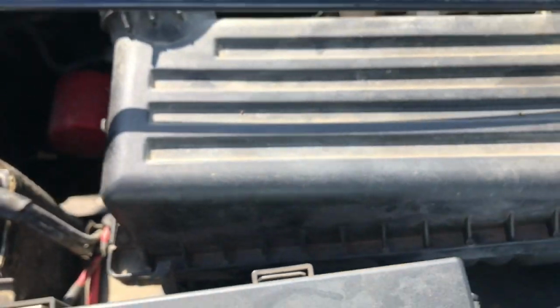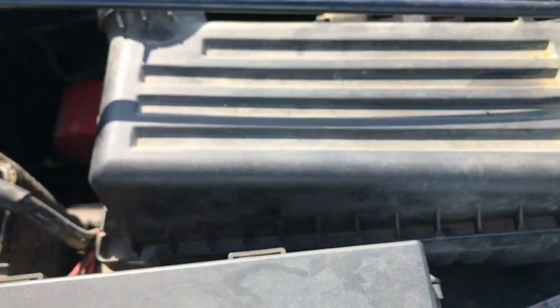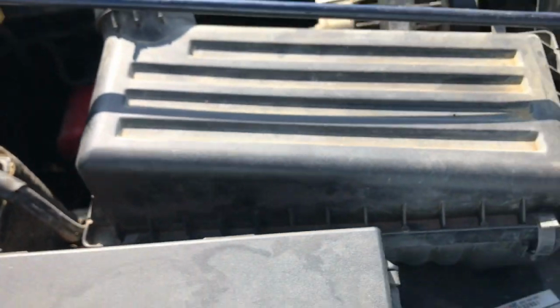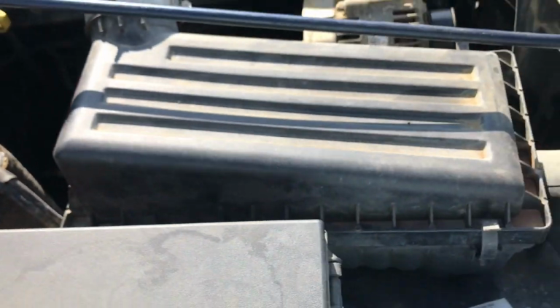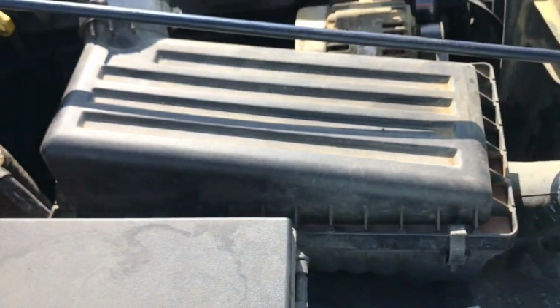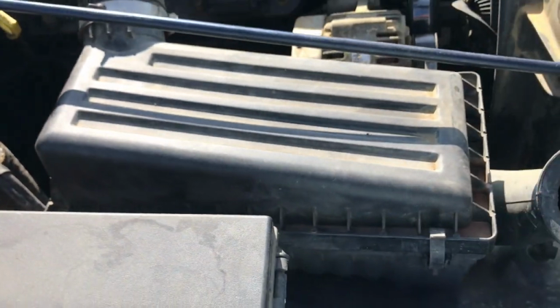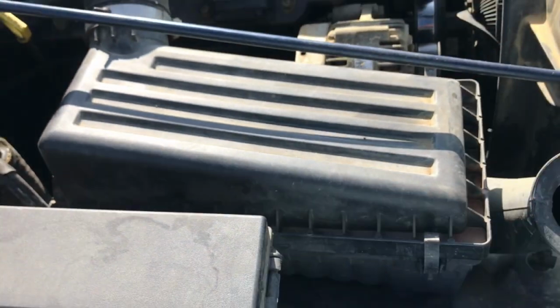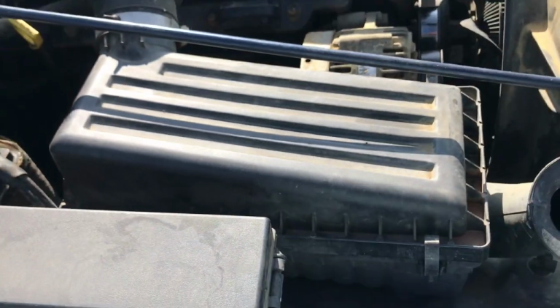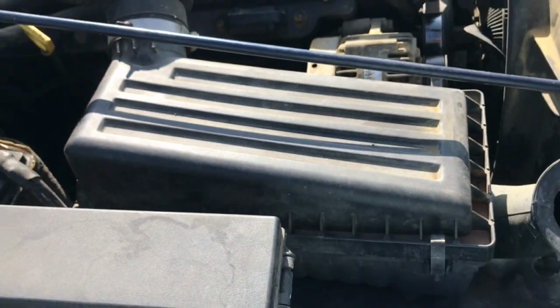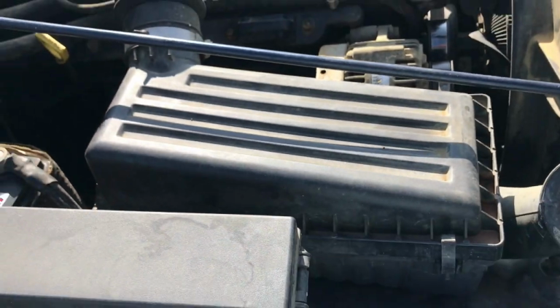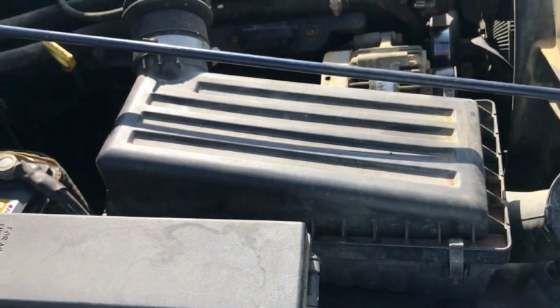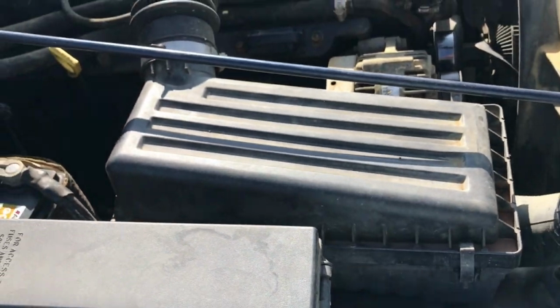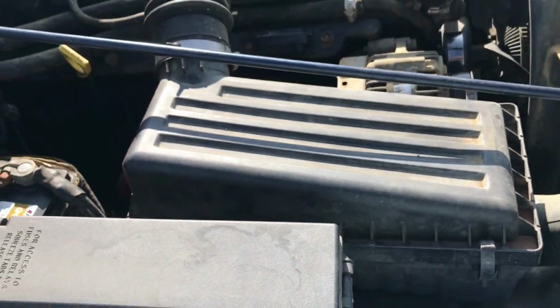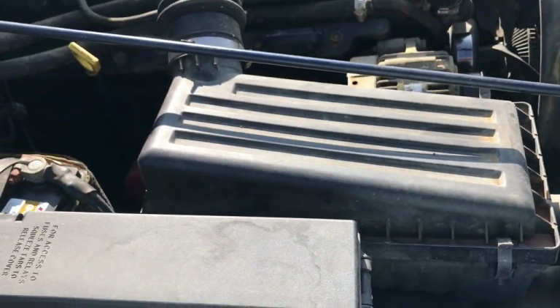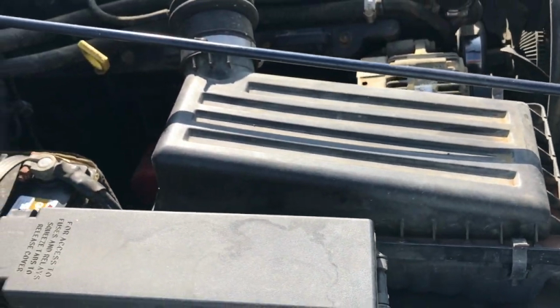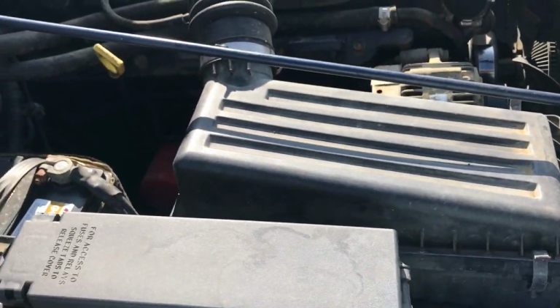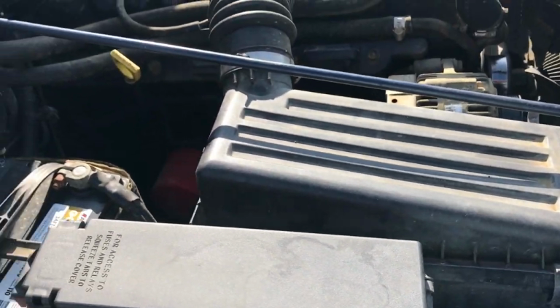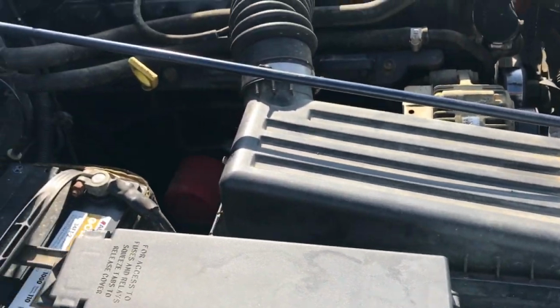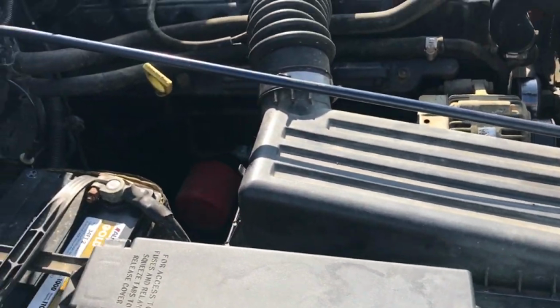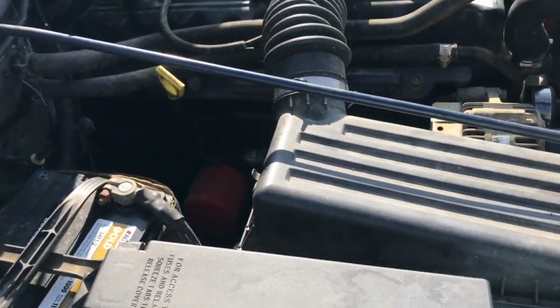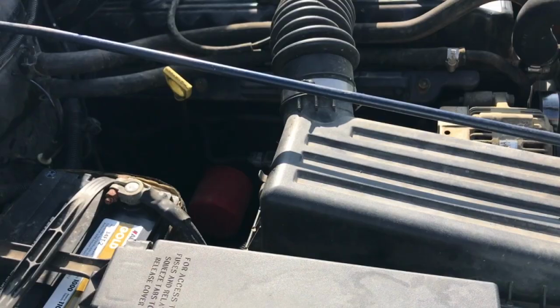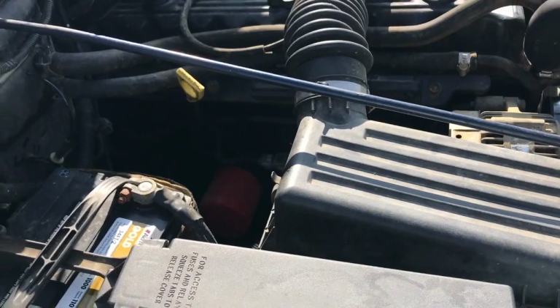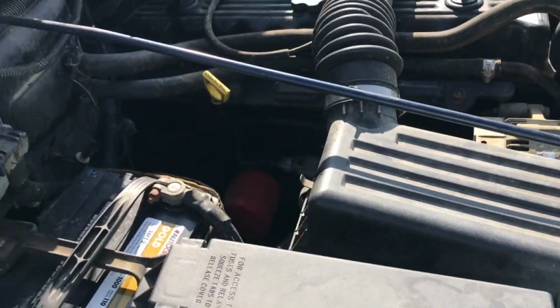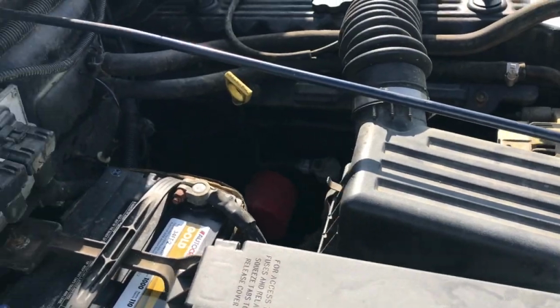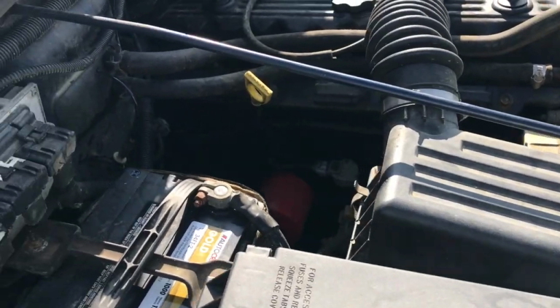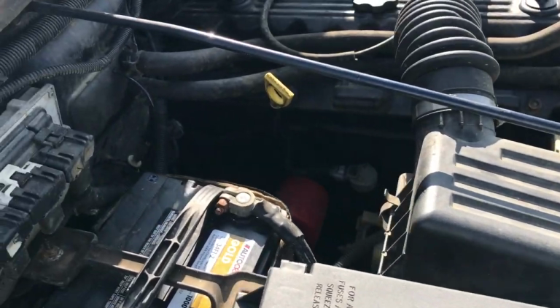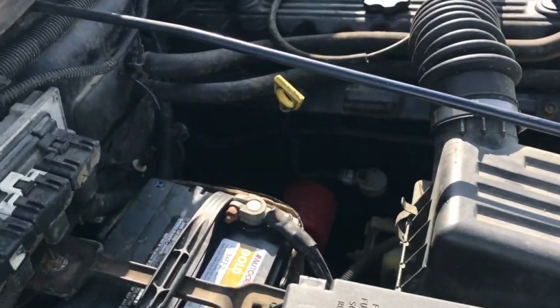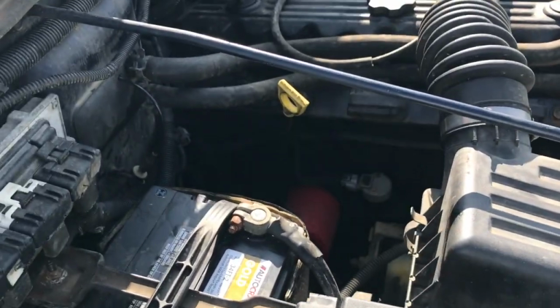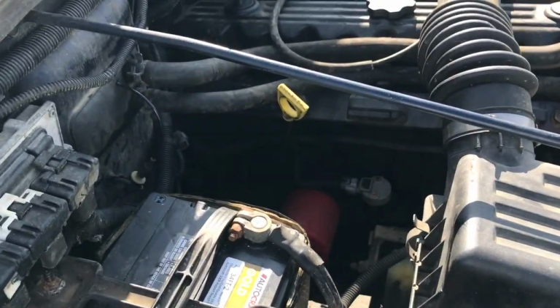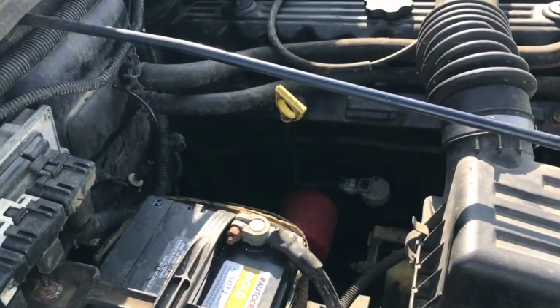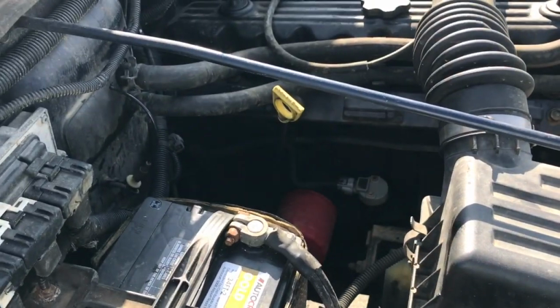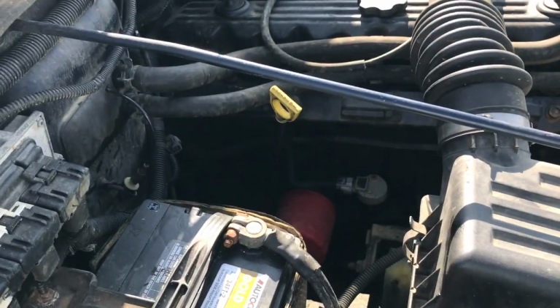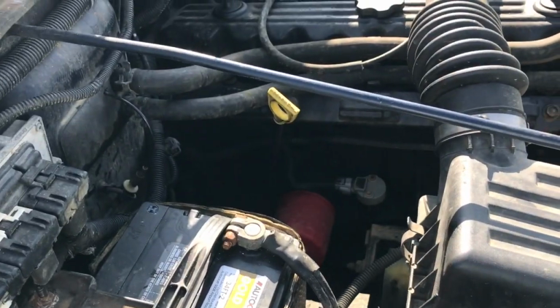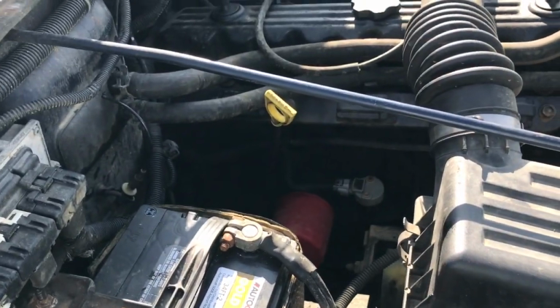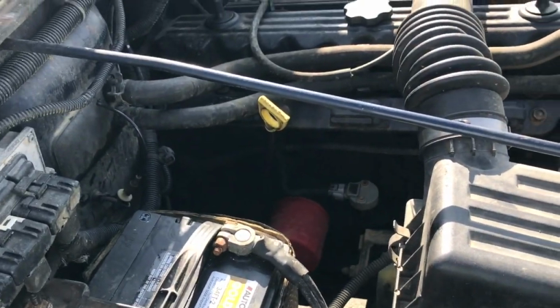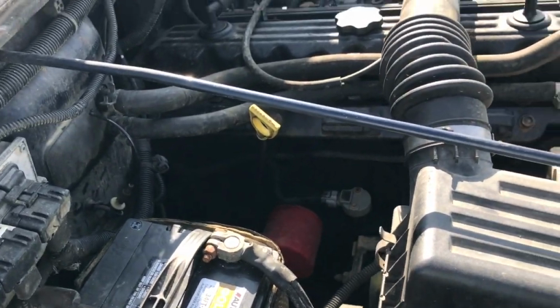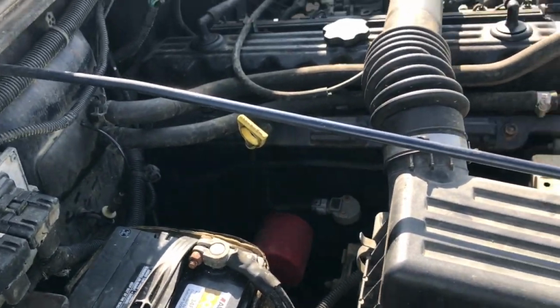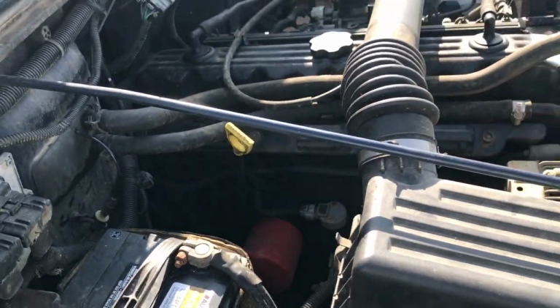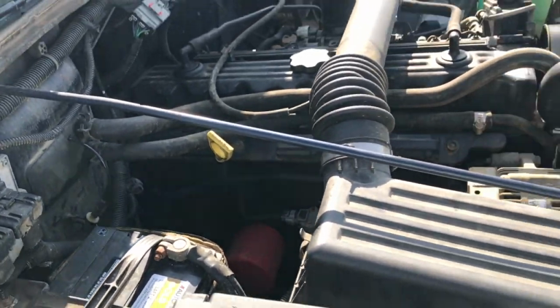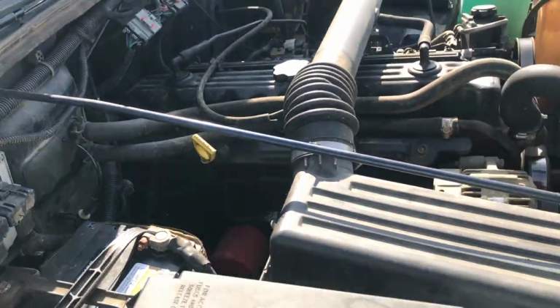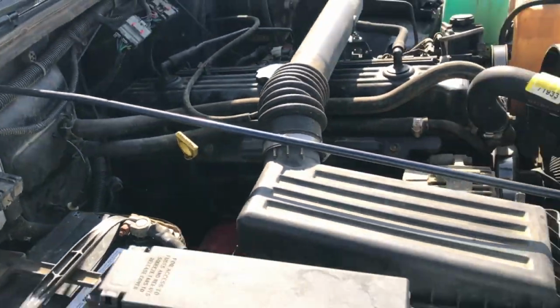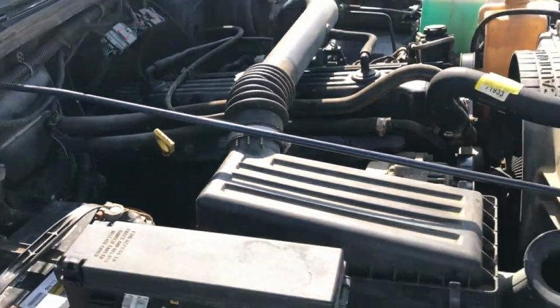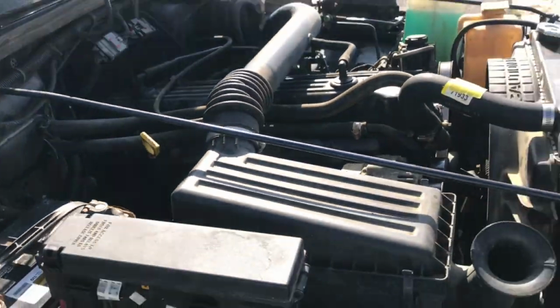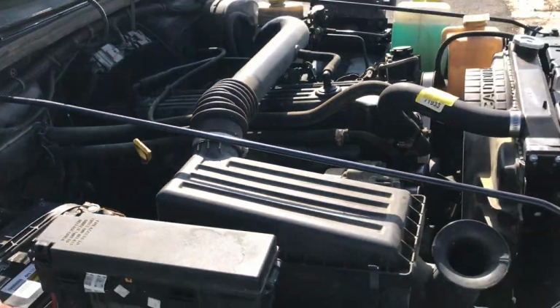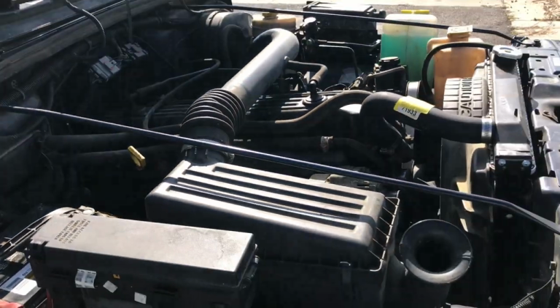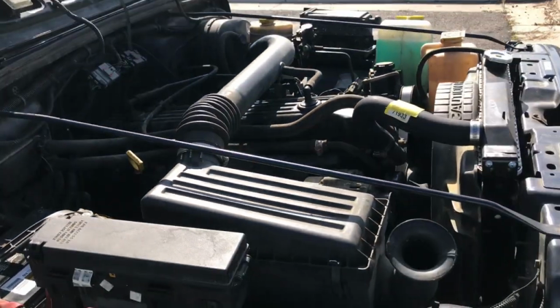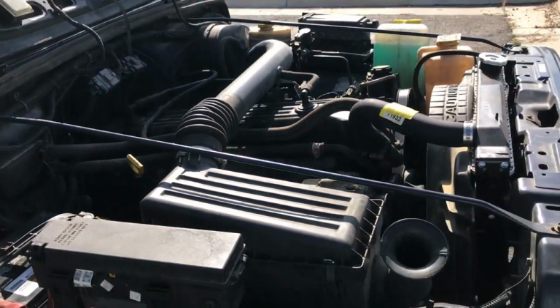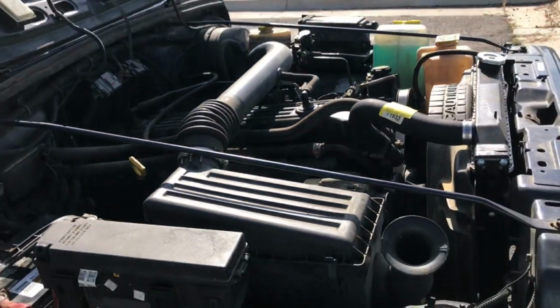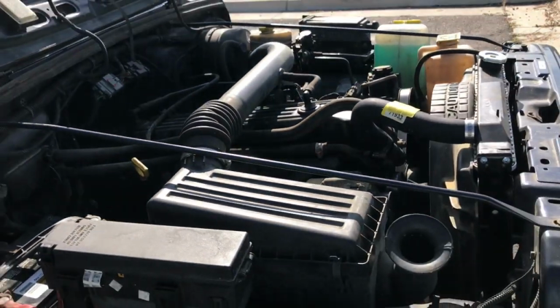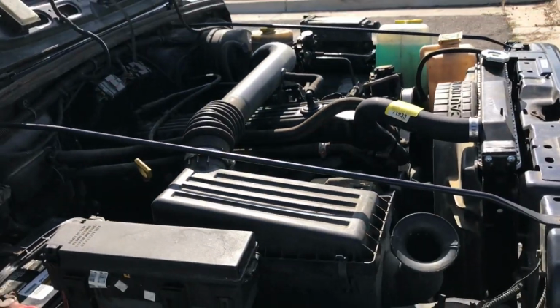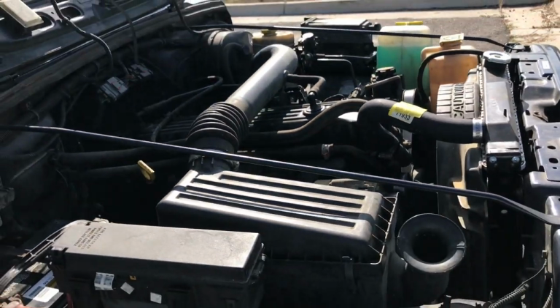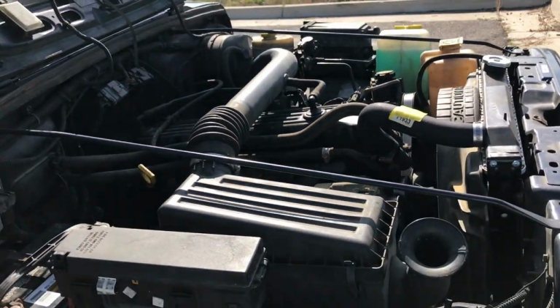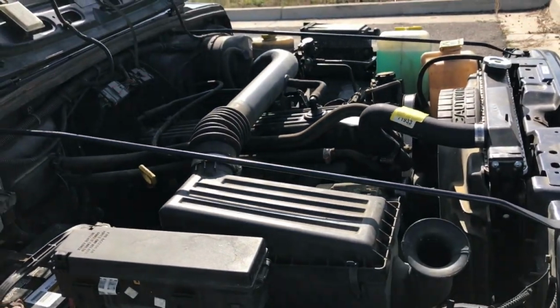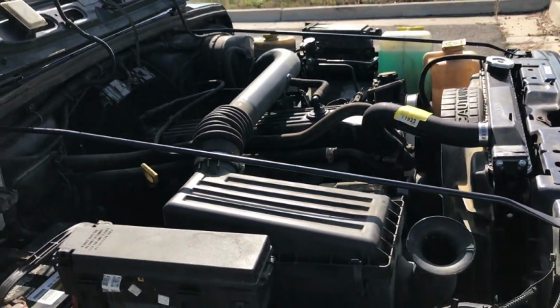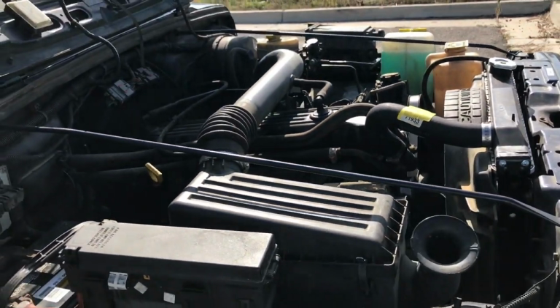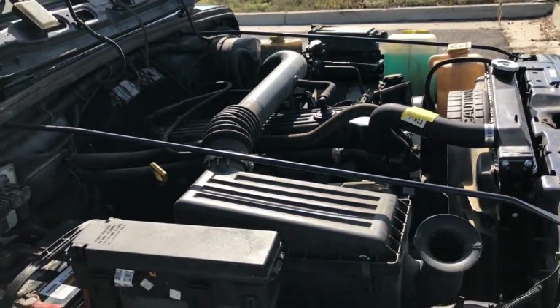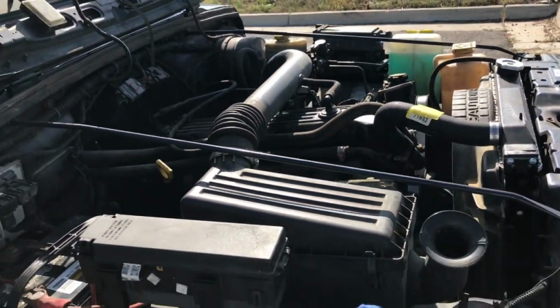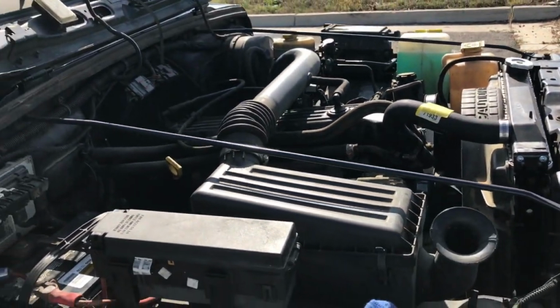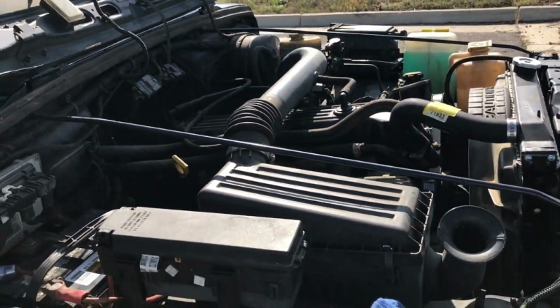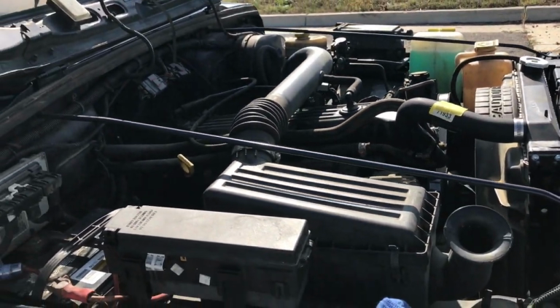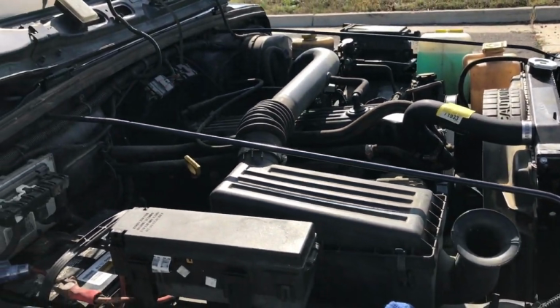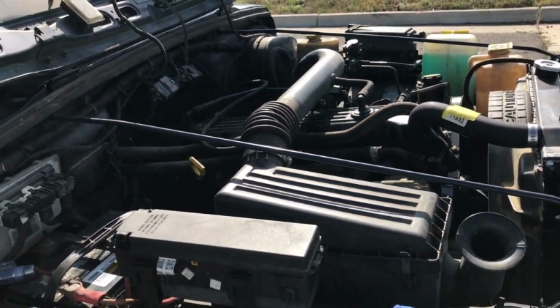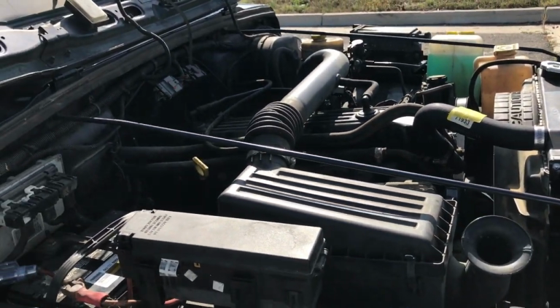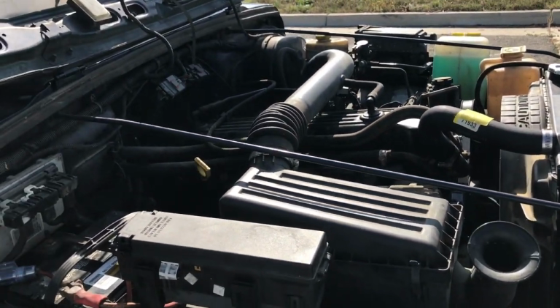And that is checking your air filter and your oil level — simple things on a Jeep TJ, but I thought you might want to know.